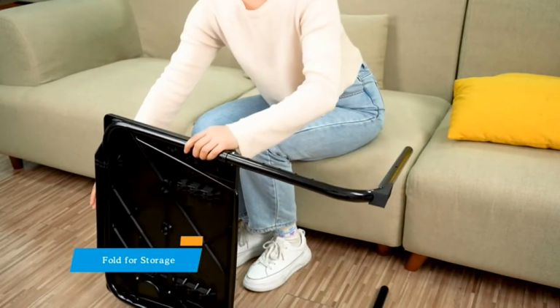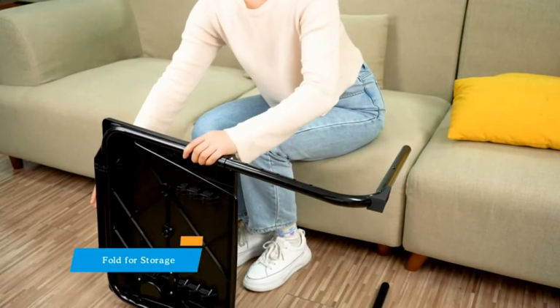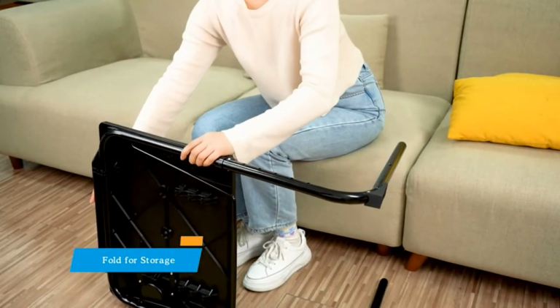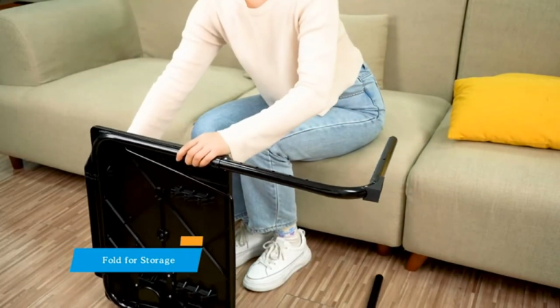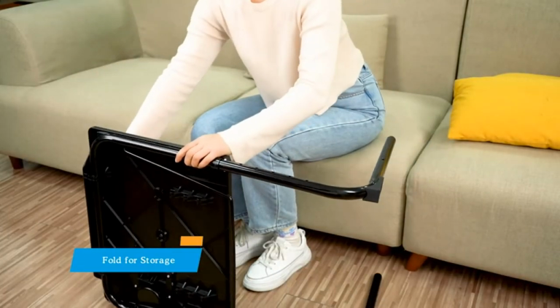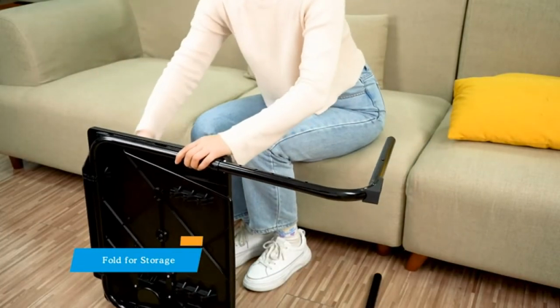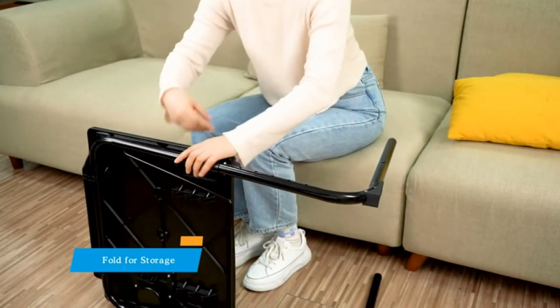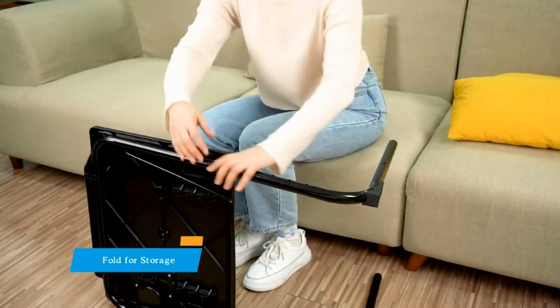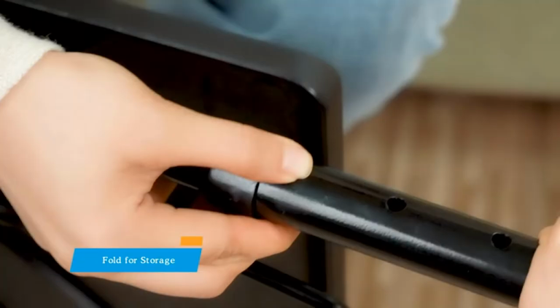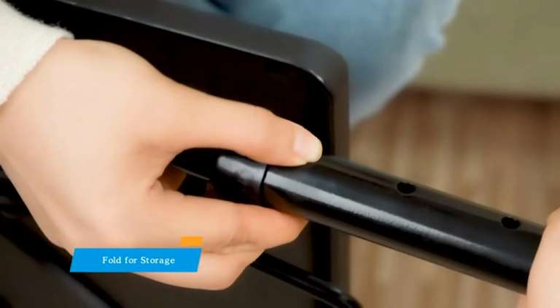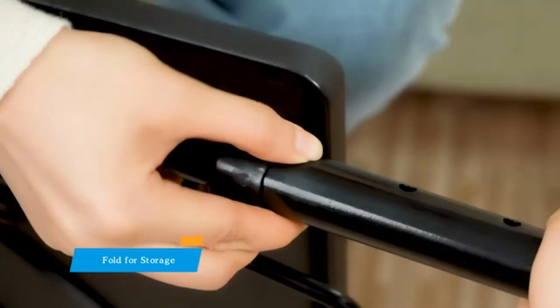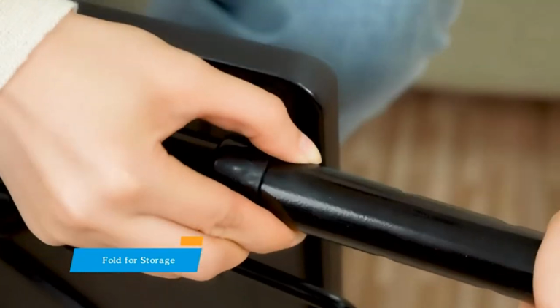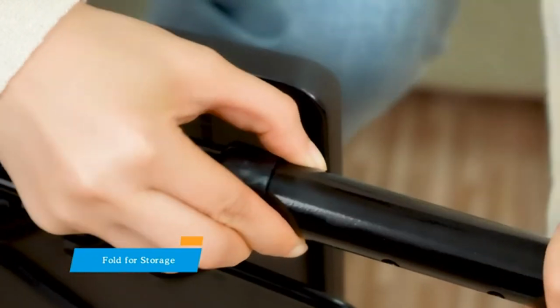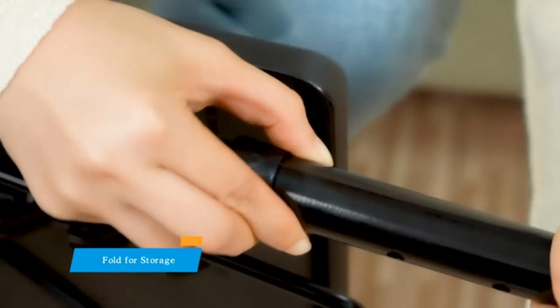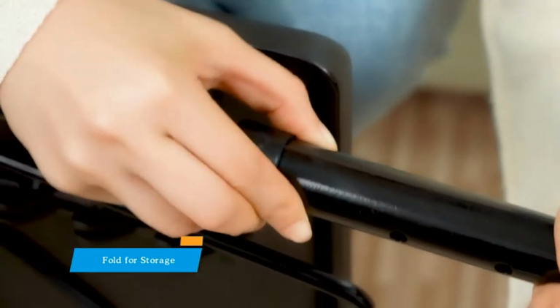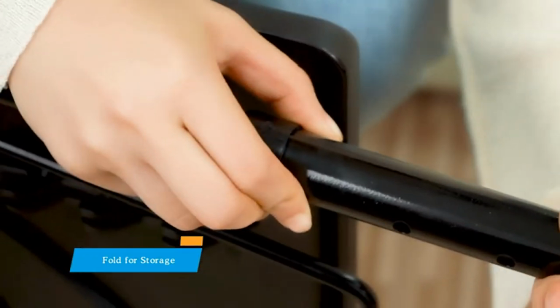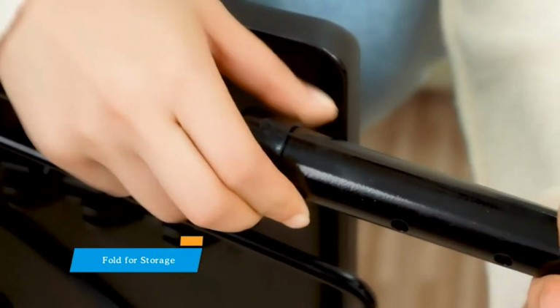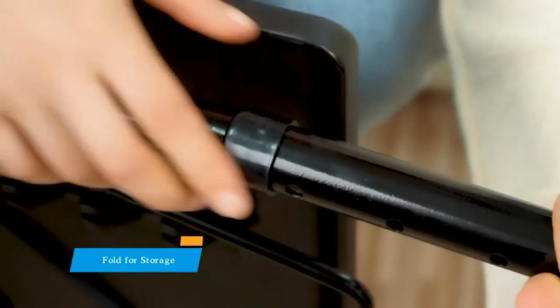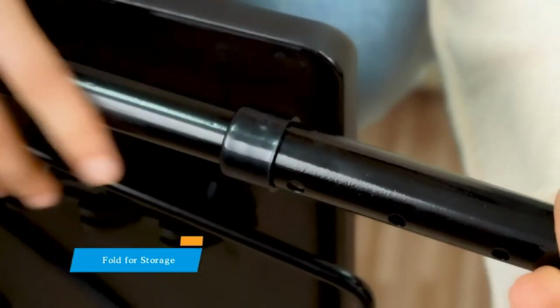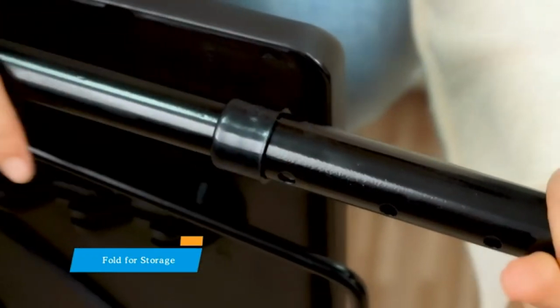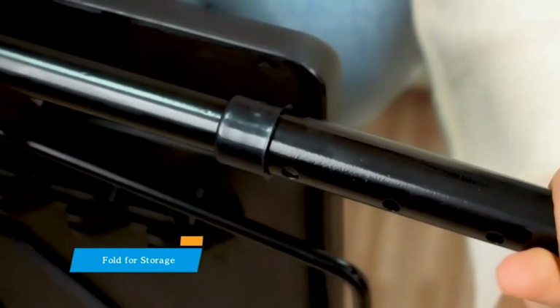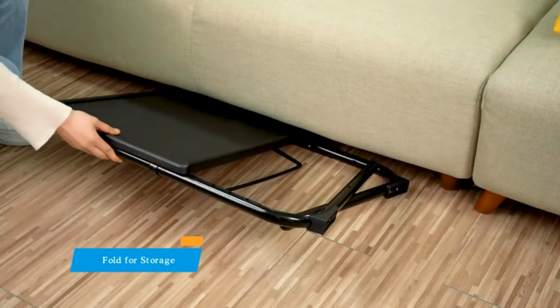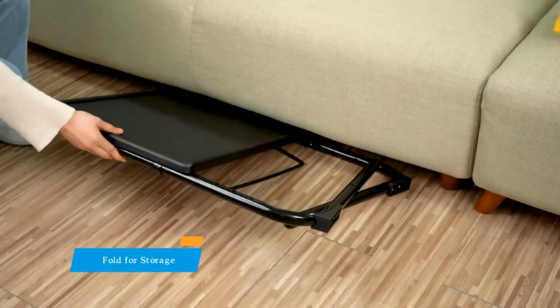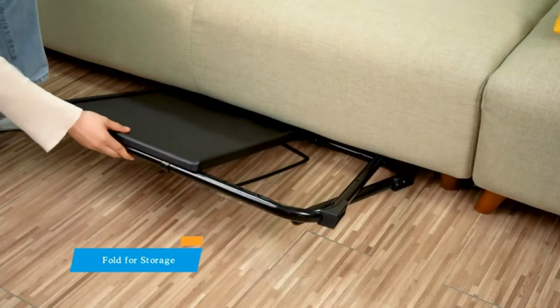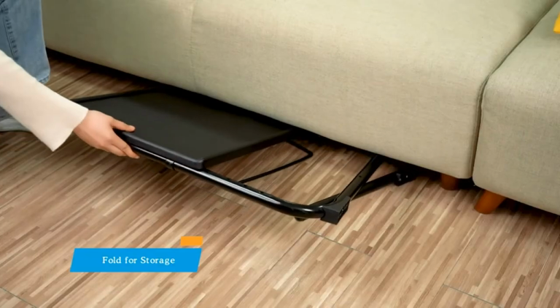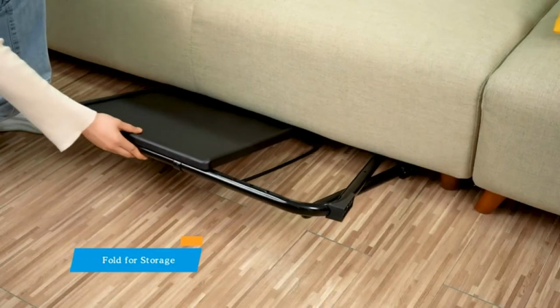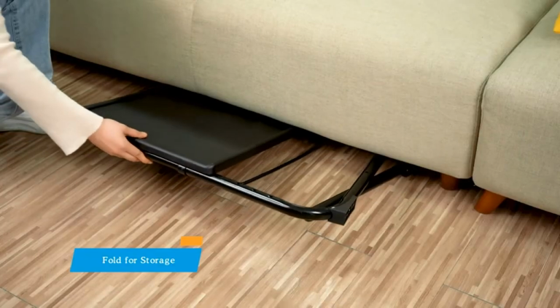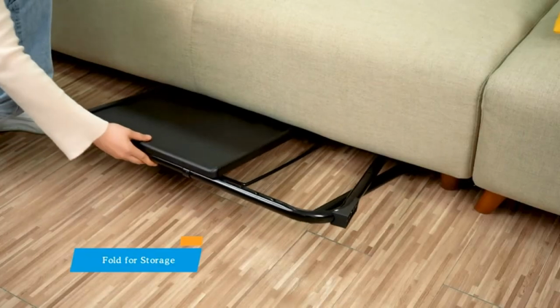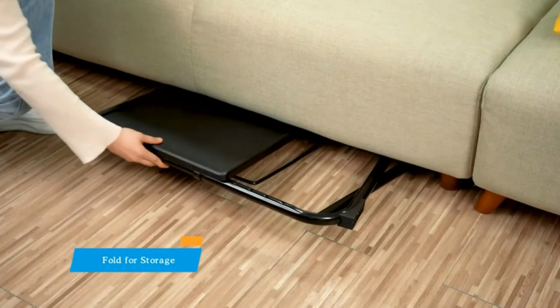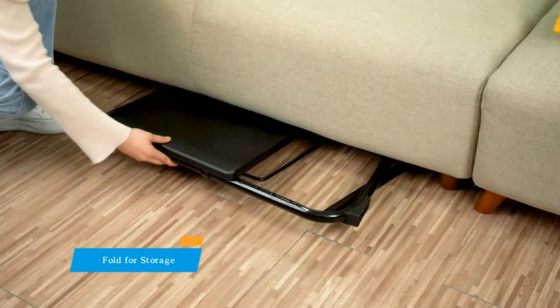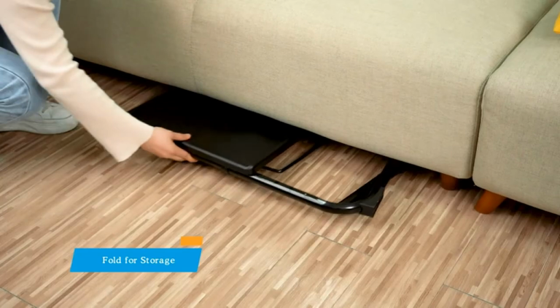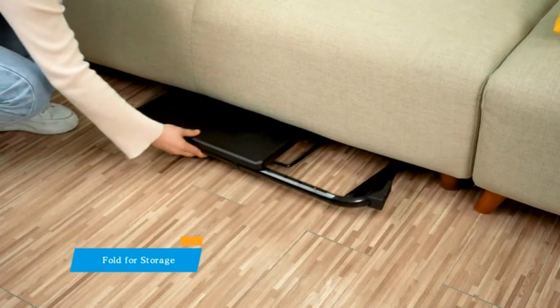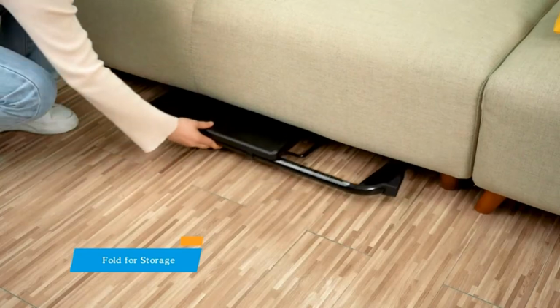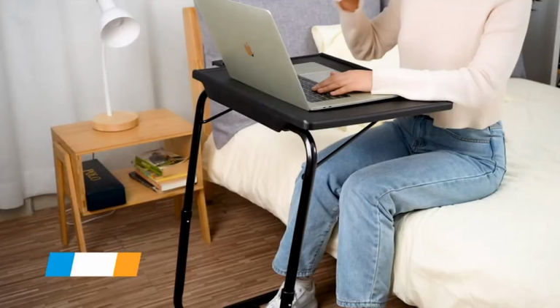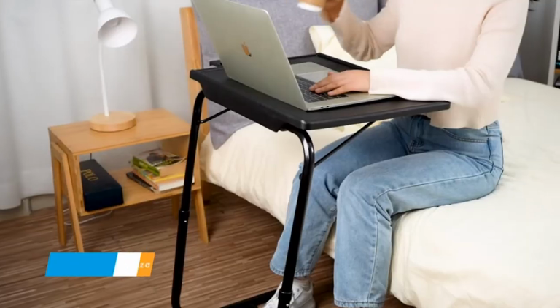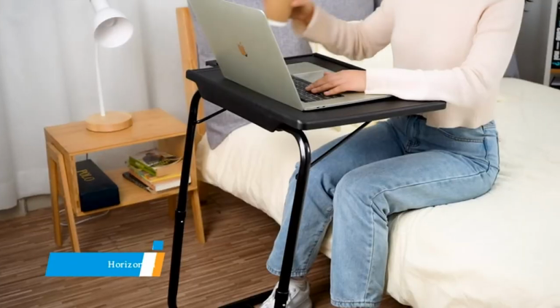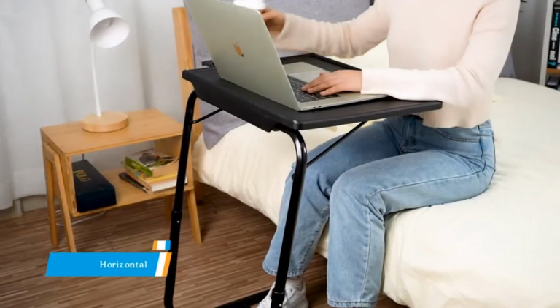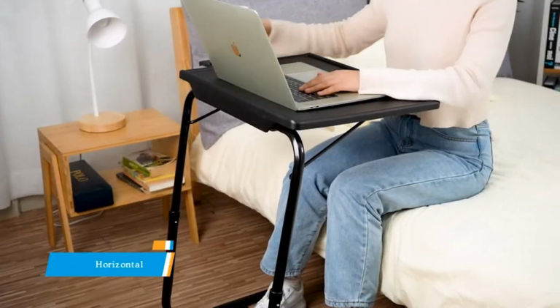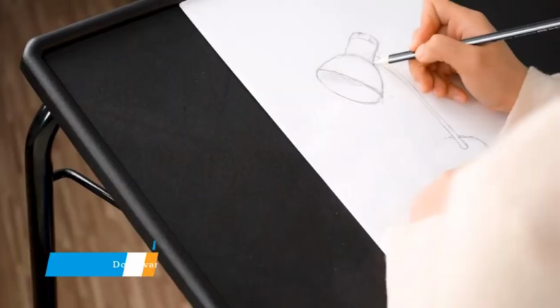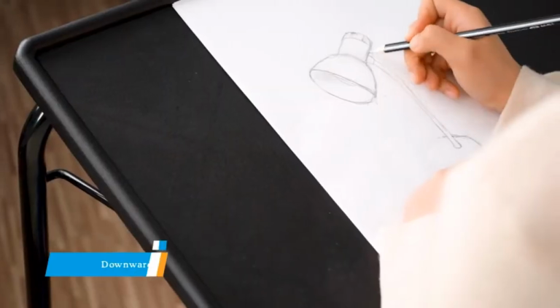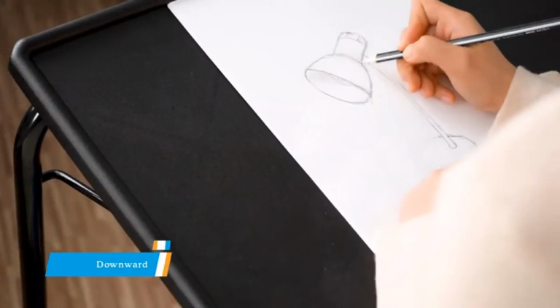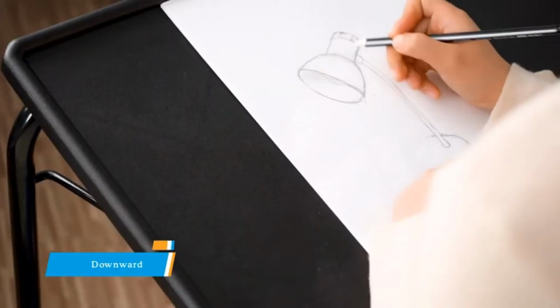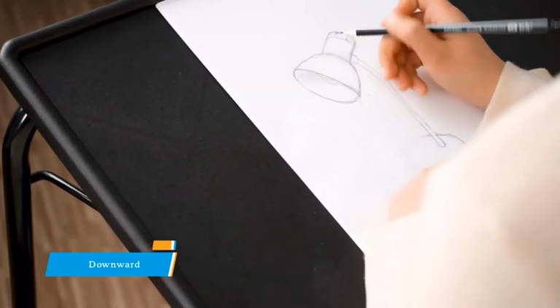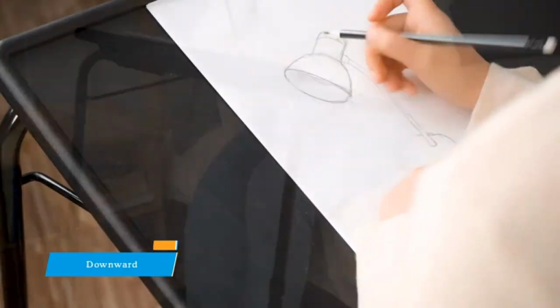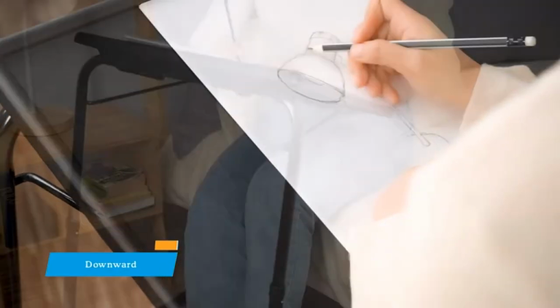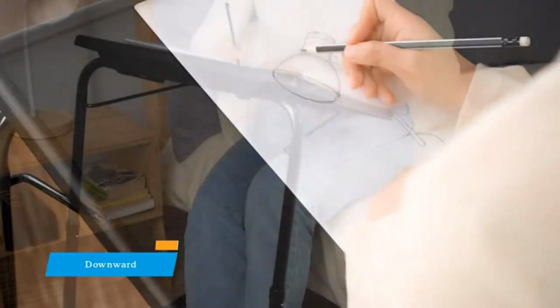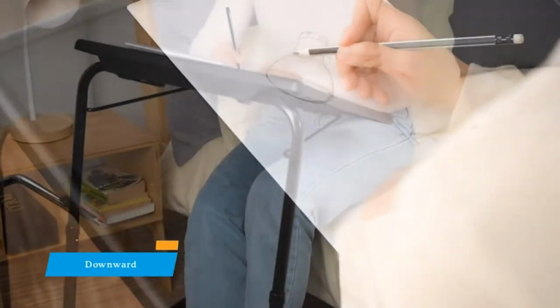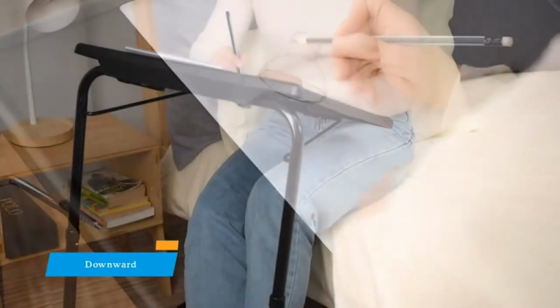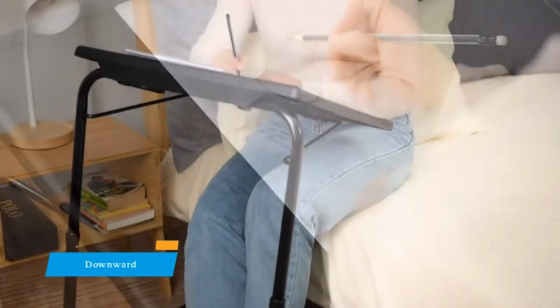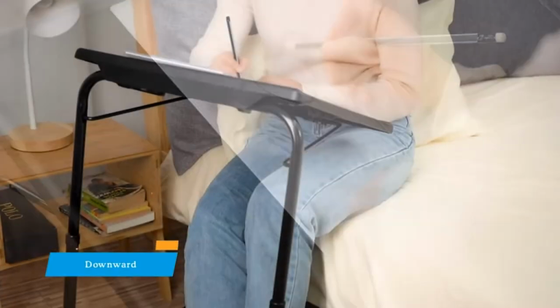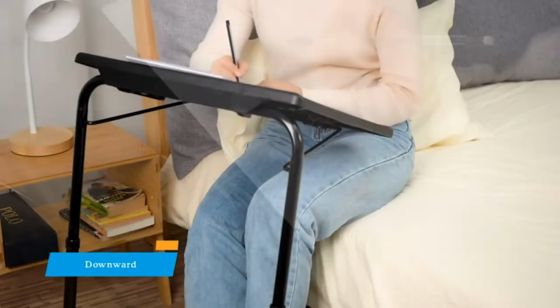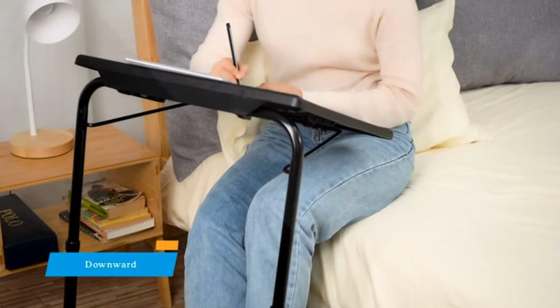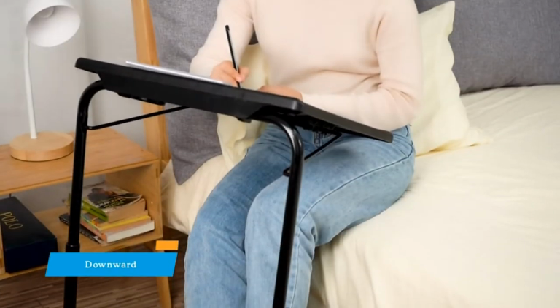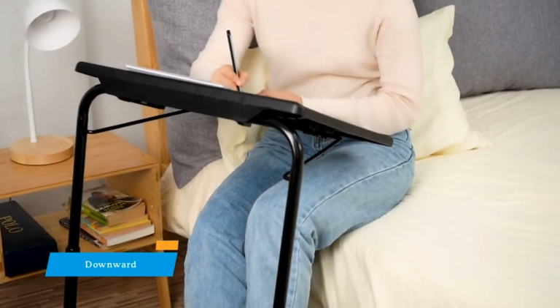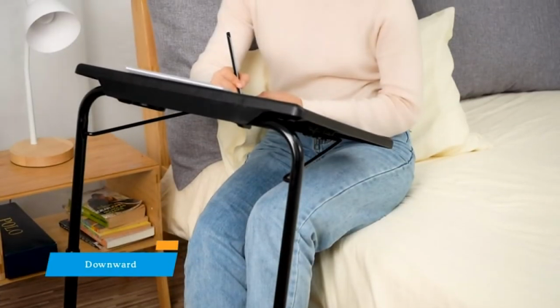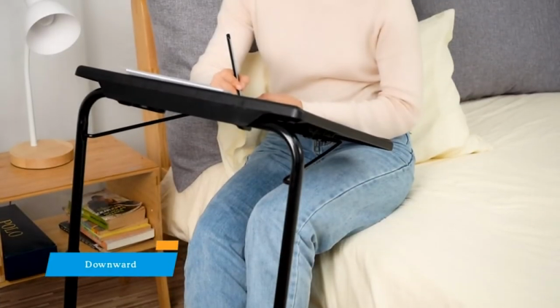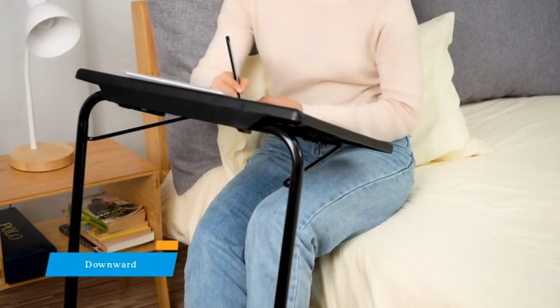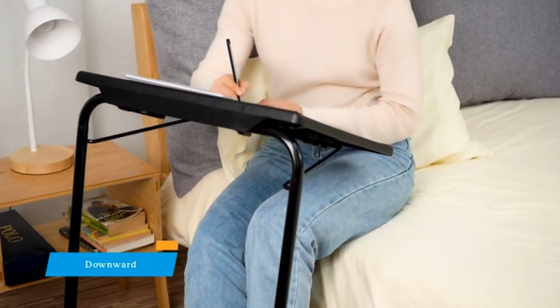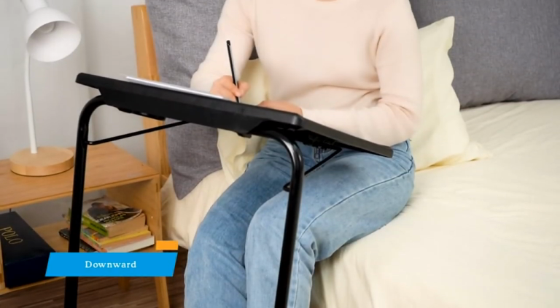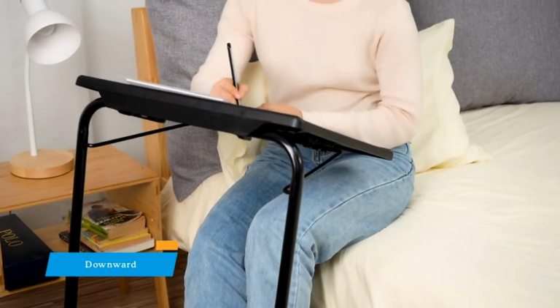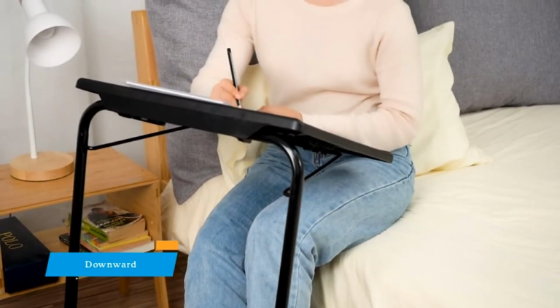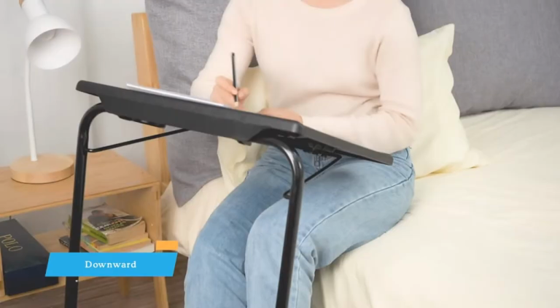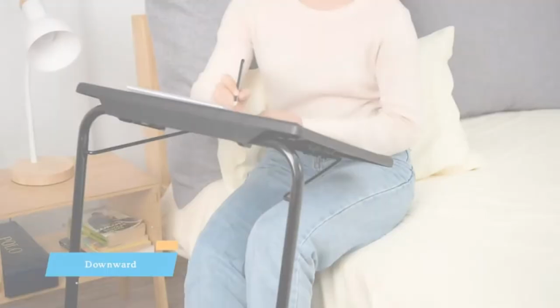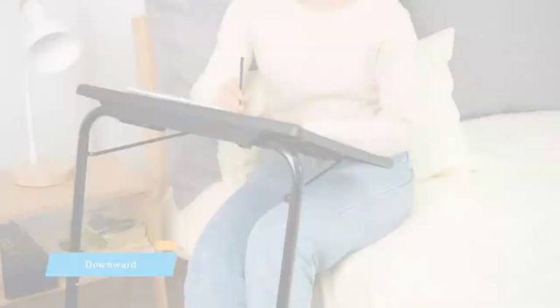To make the TV tray more stable, a crossbar has been added between the legs at the bottom, improving the sturdiness of the frame.